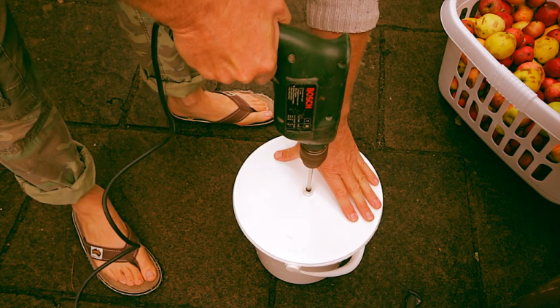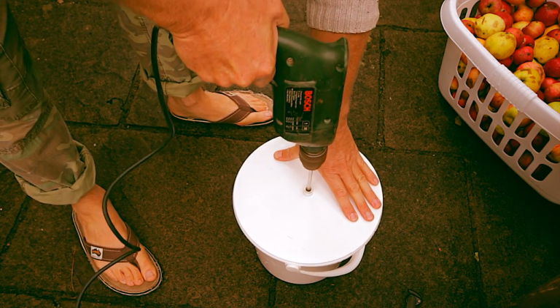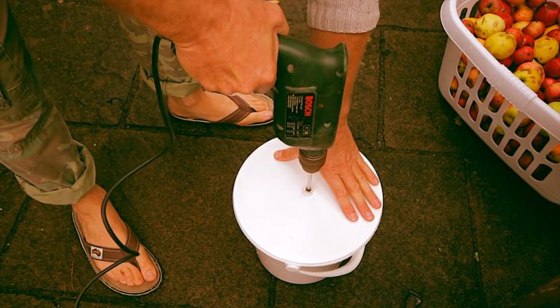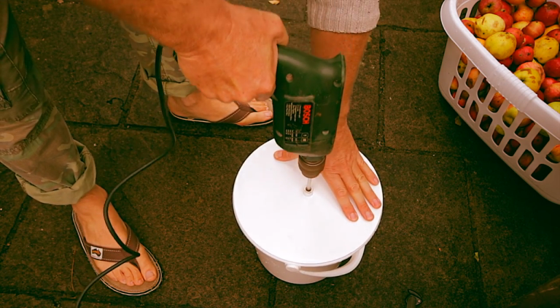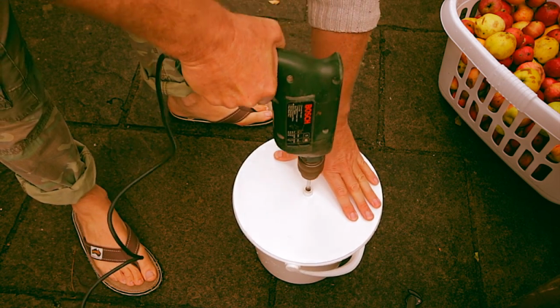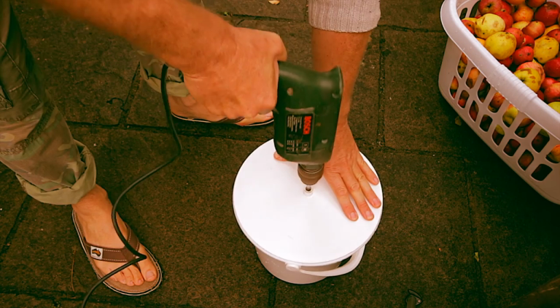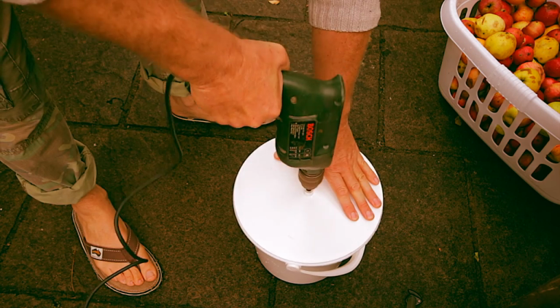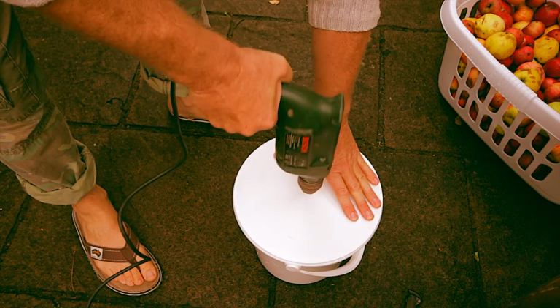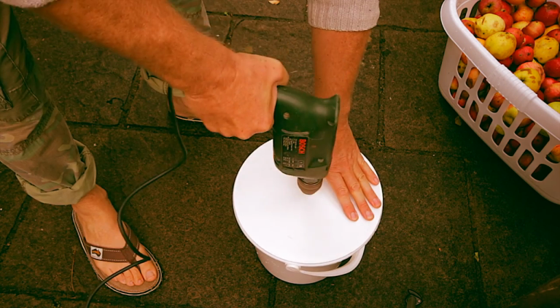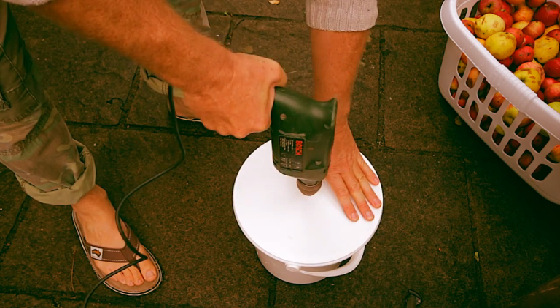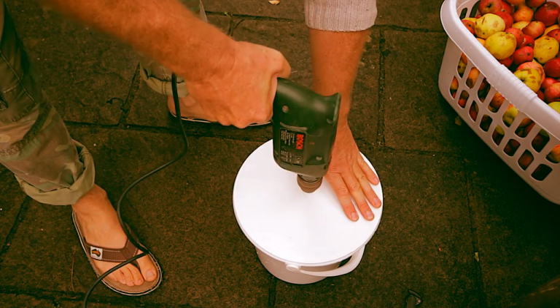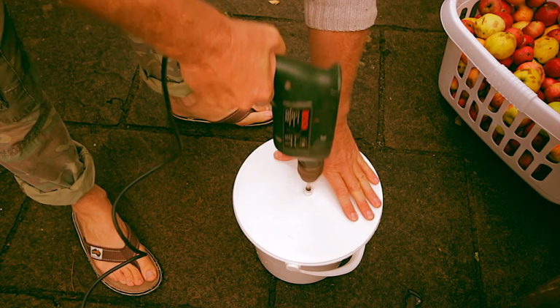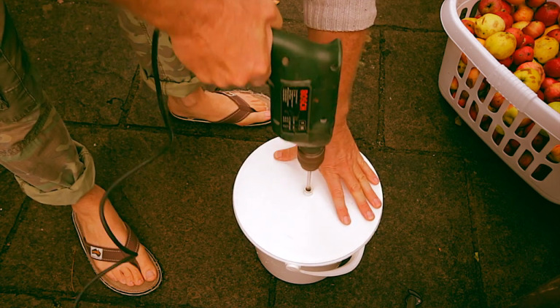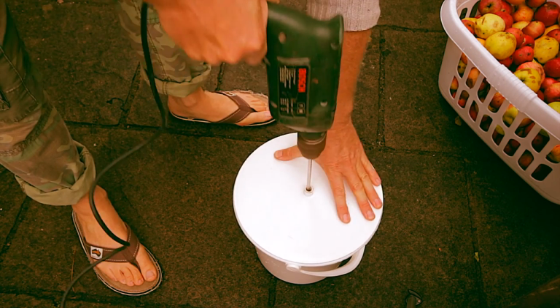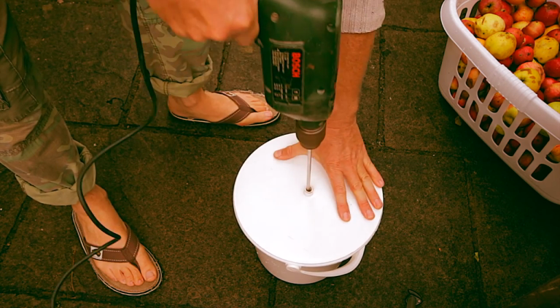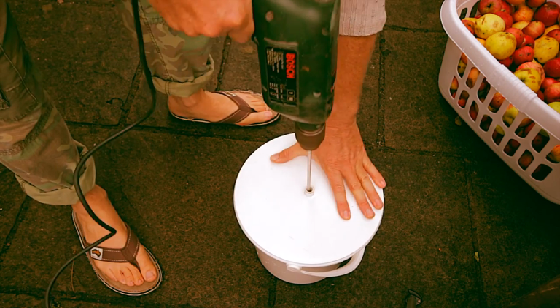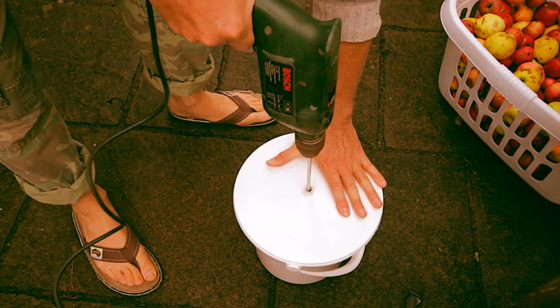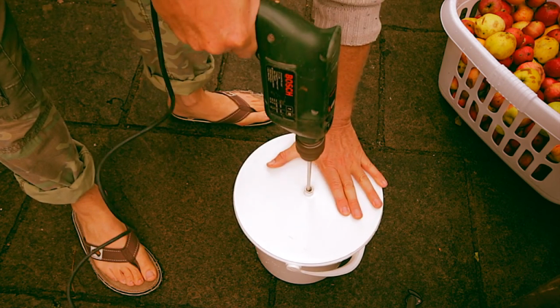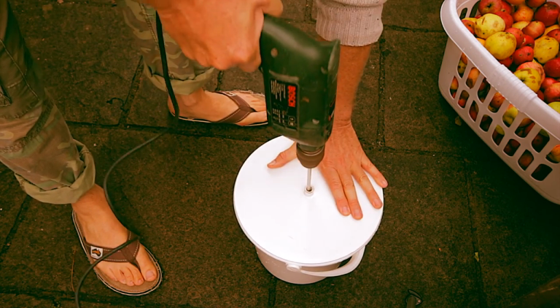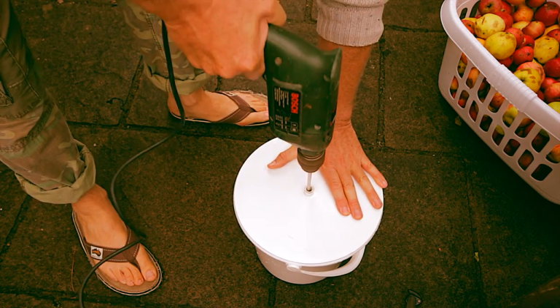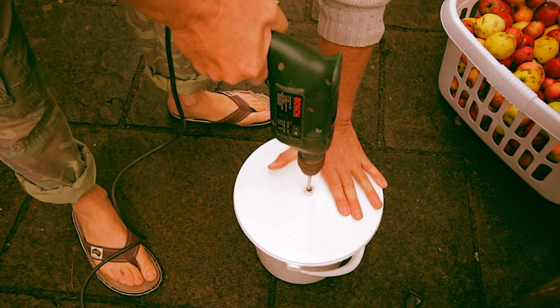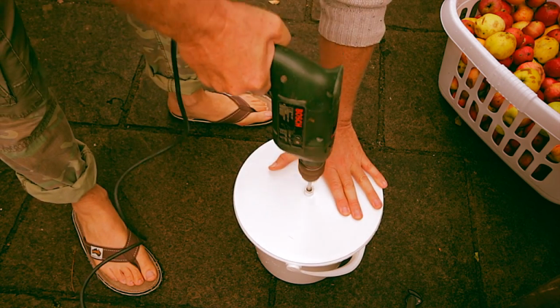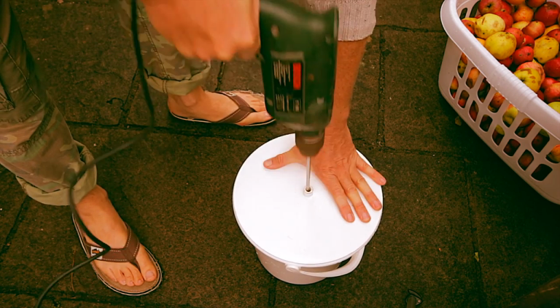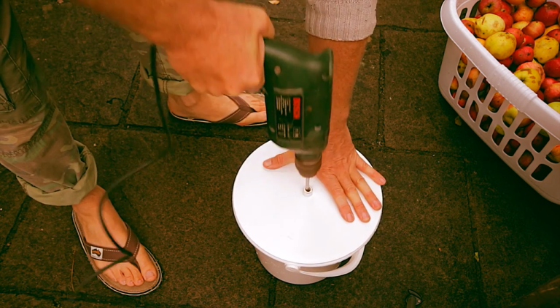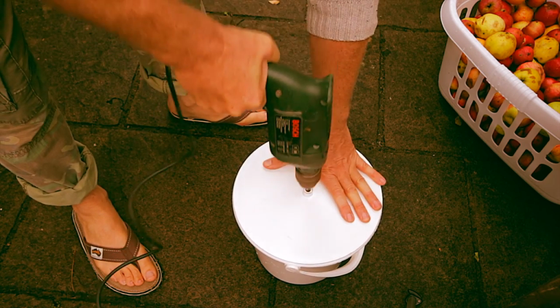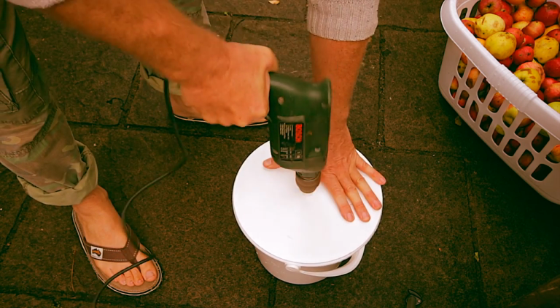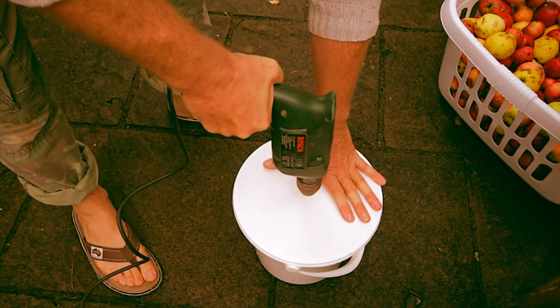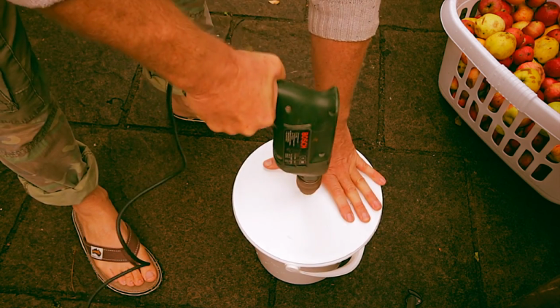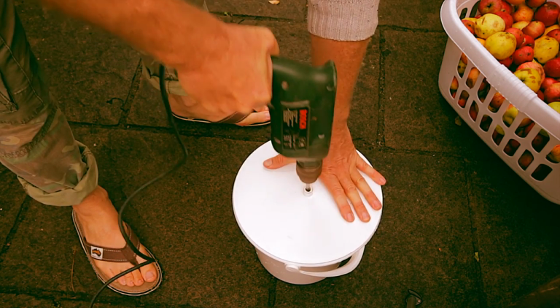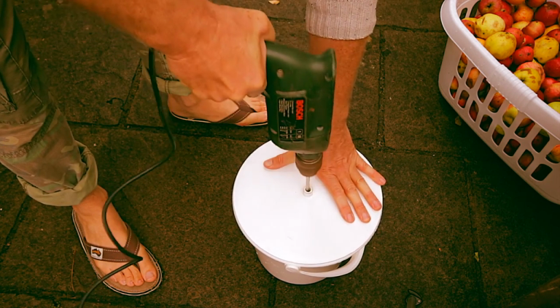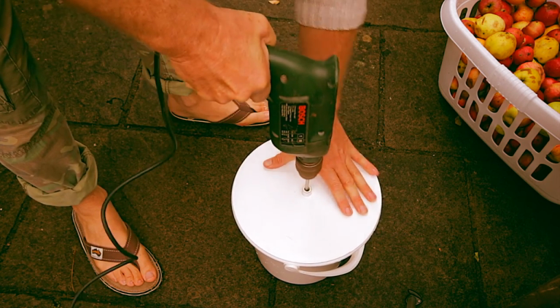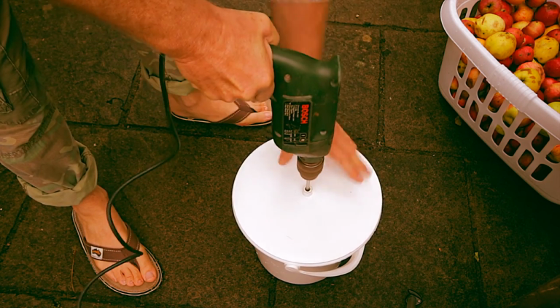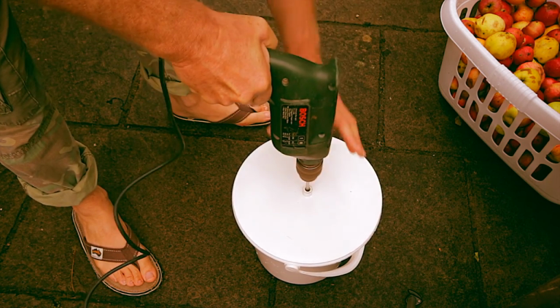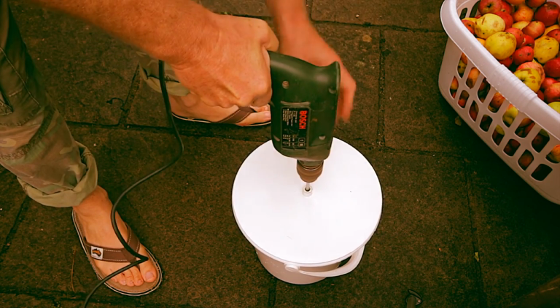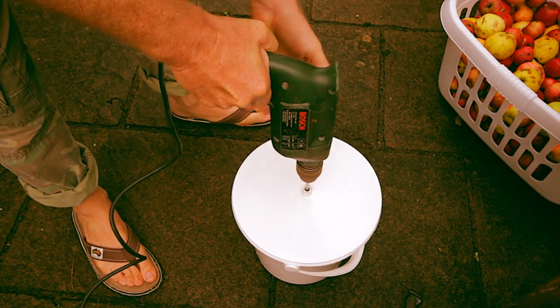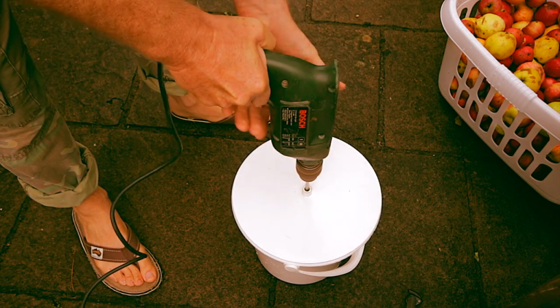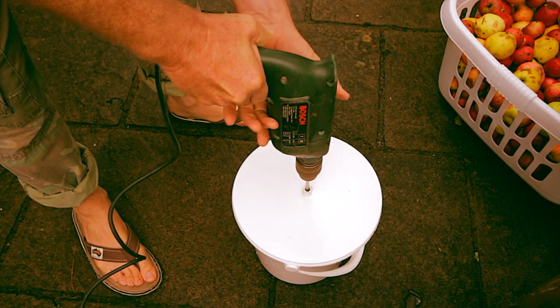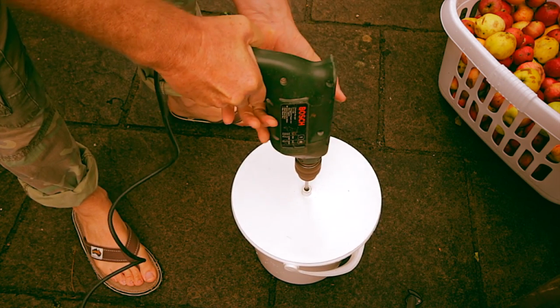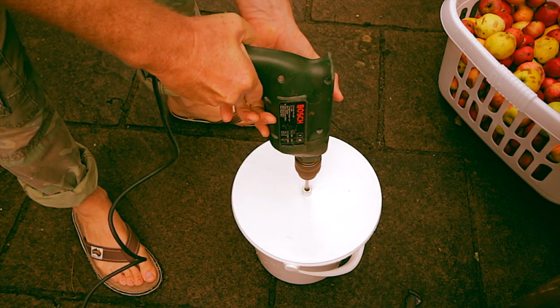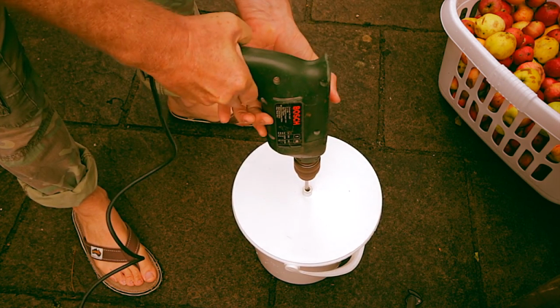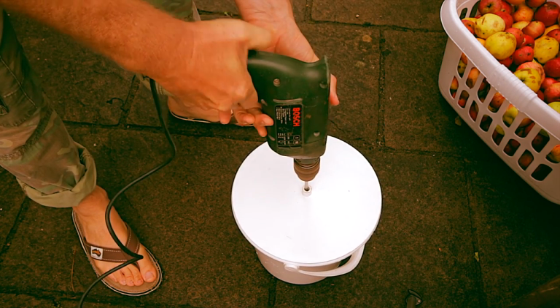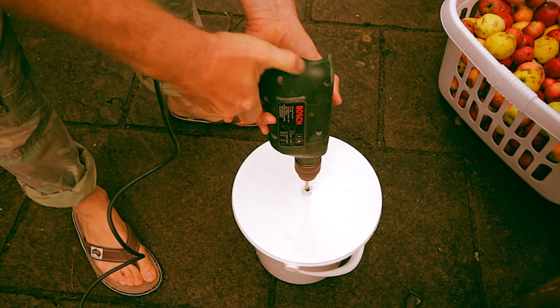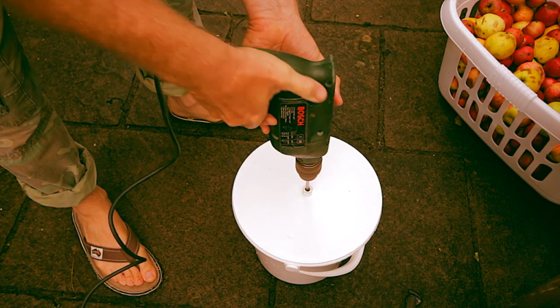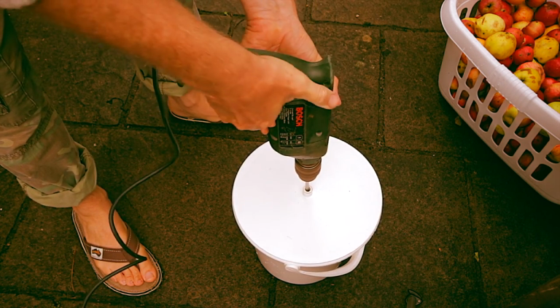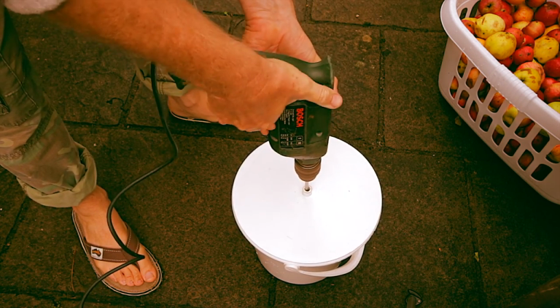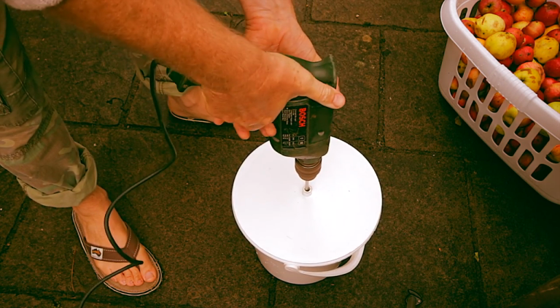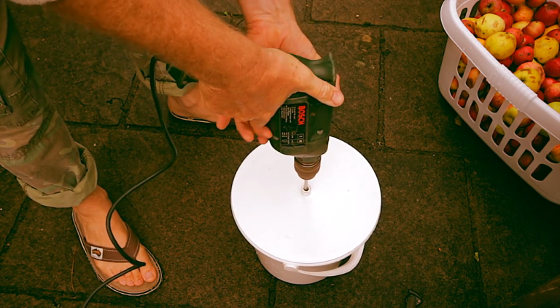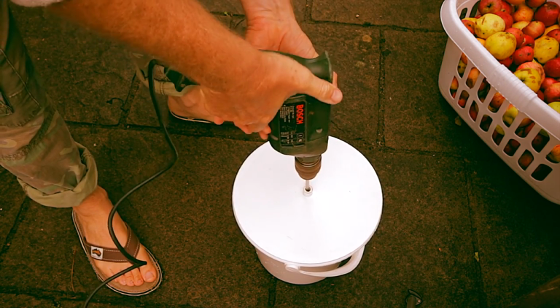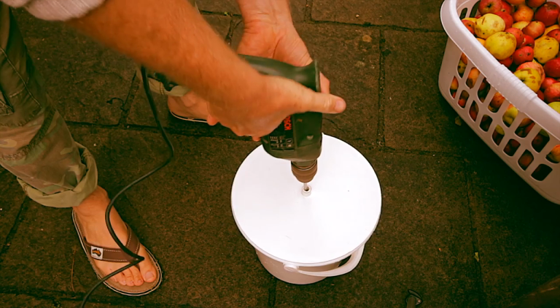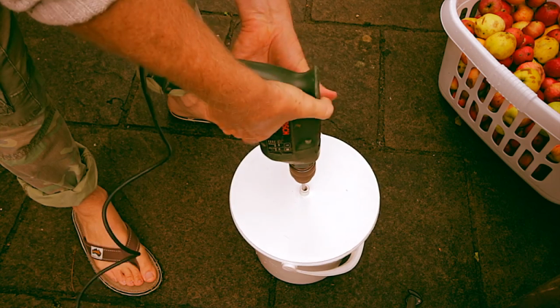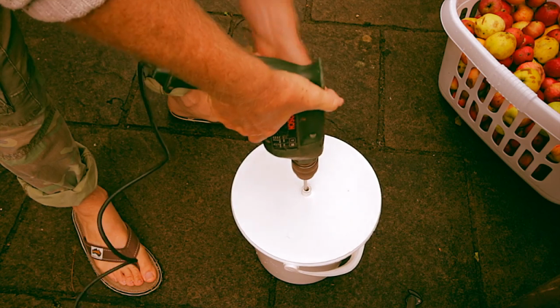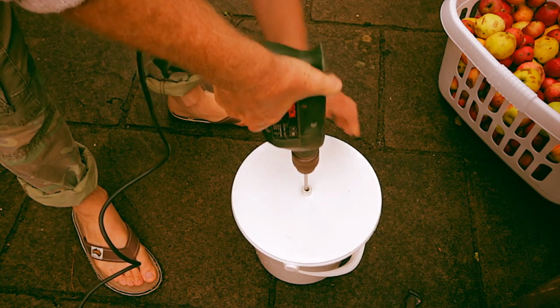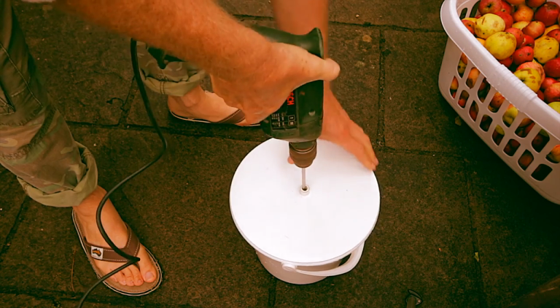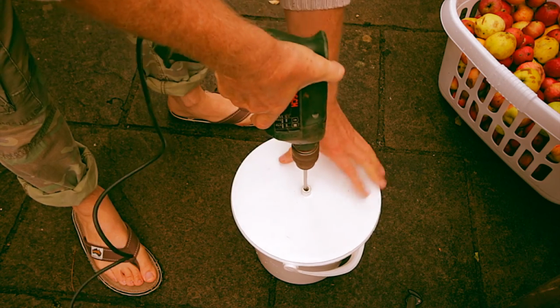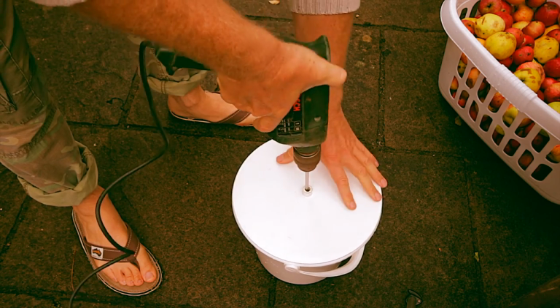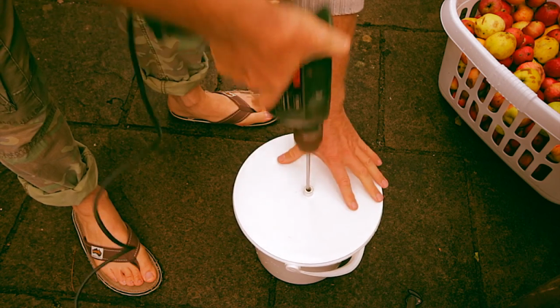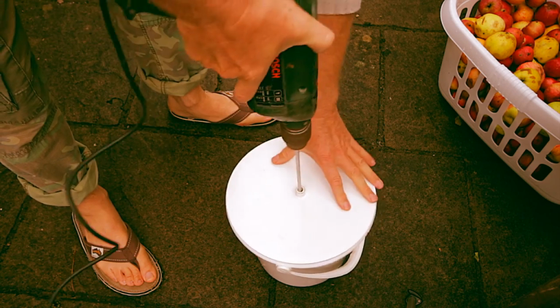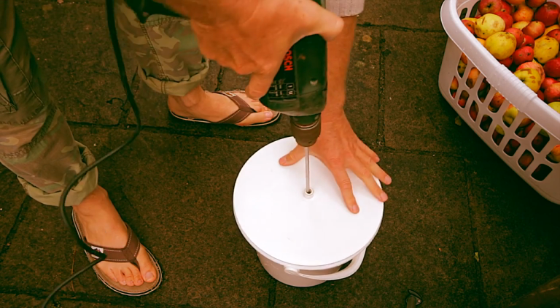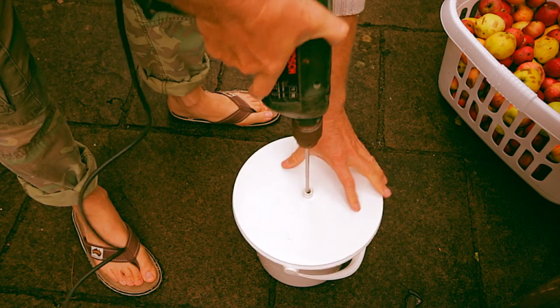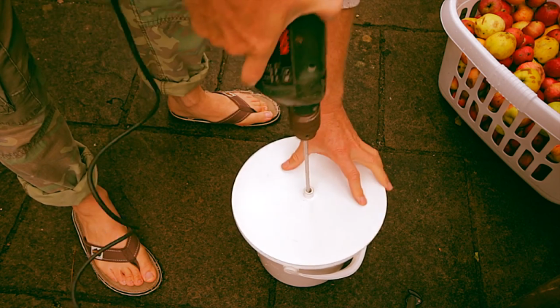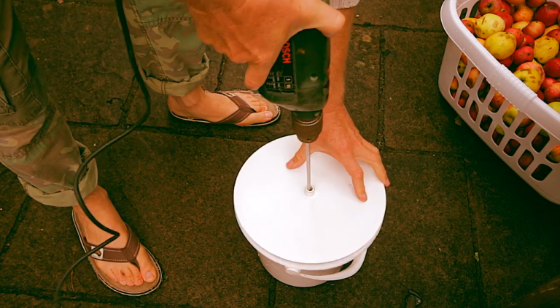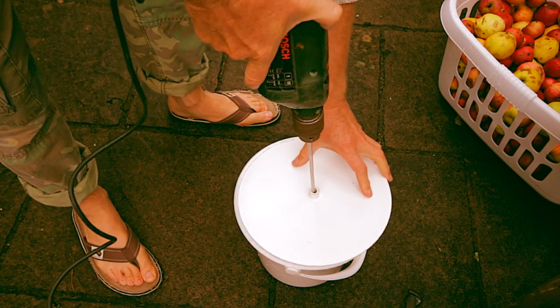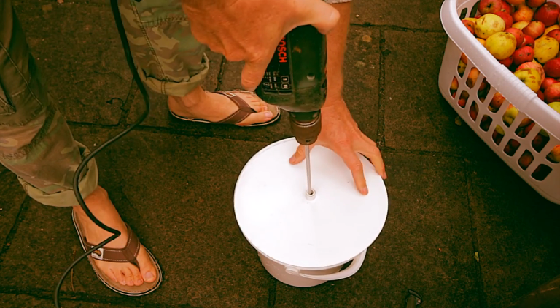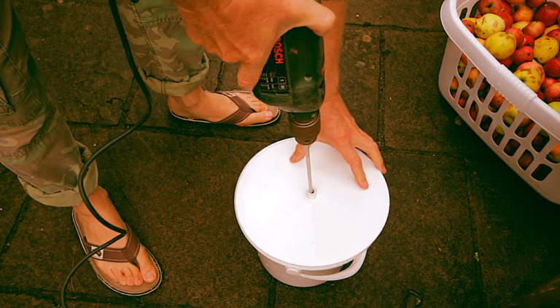I usually give the drill a few passes, take off the lid and check the consistency. The more runny the pulp, the more juice will be extracted.